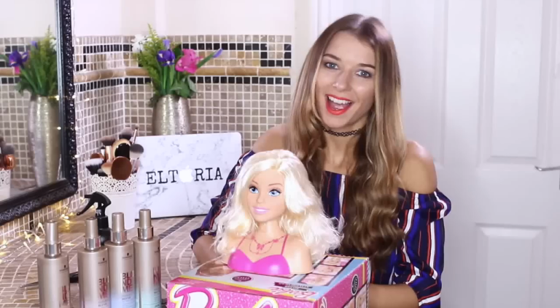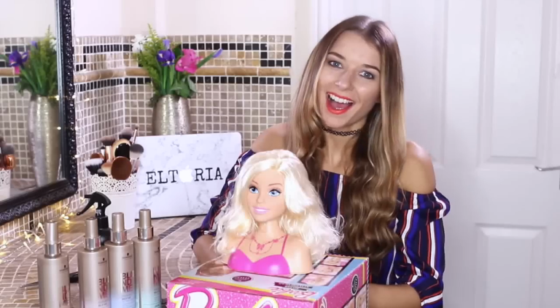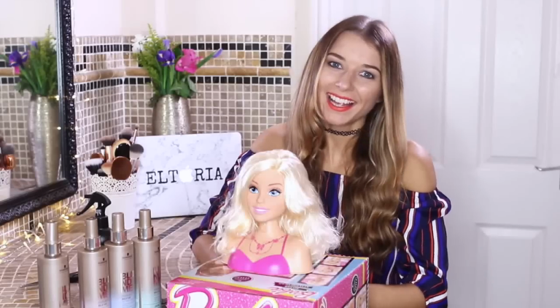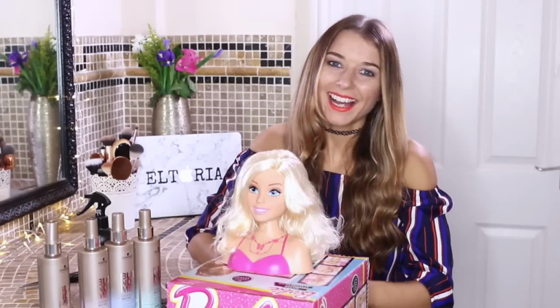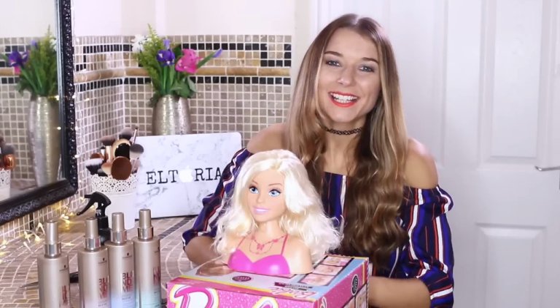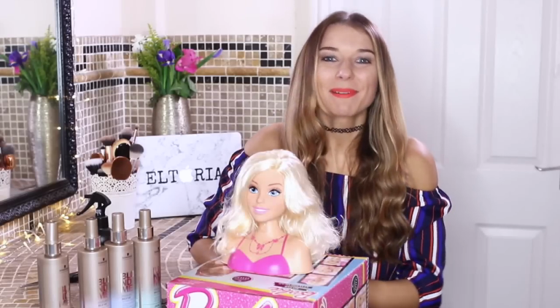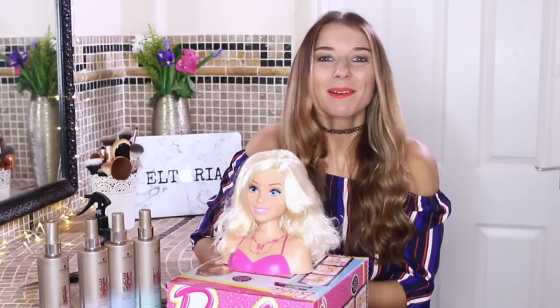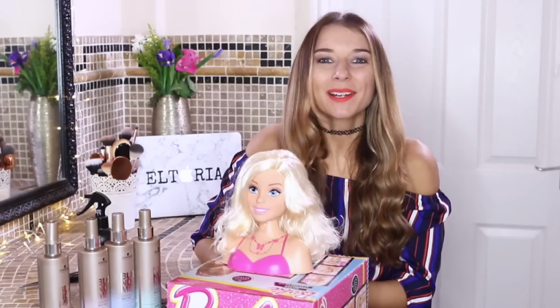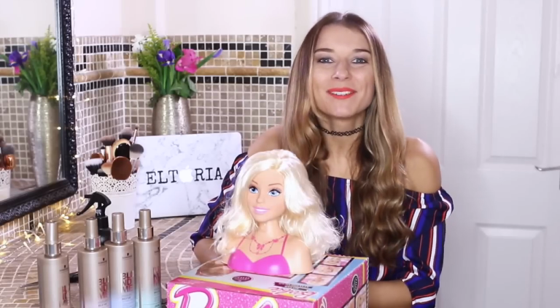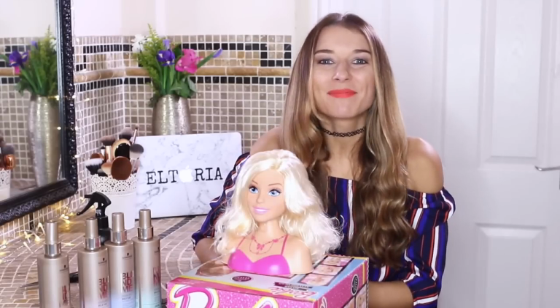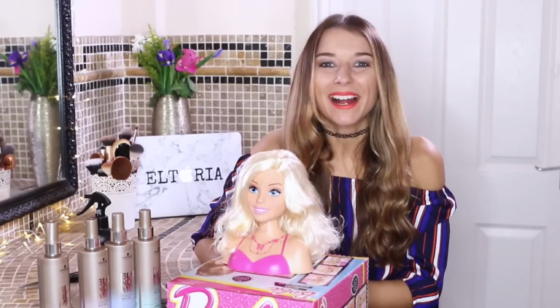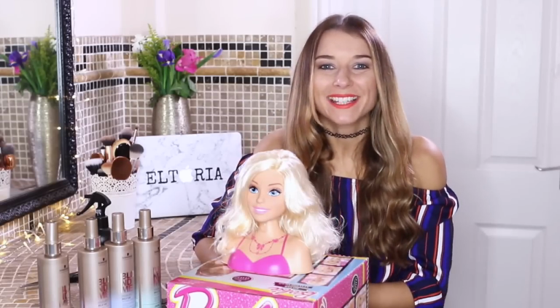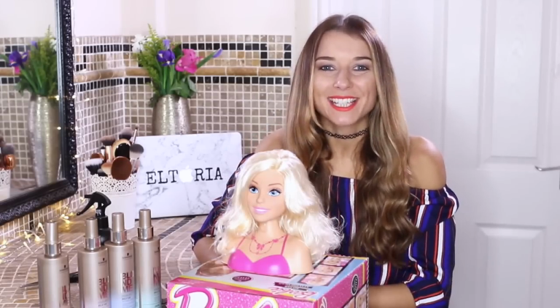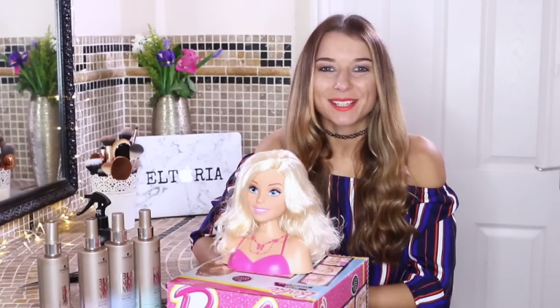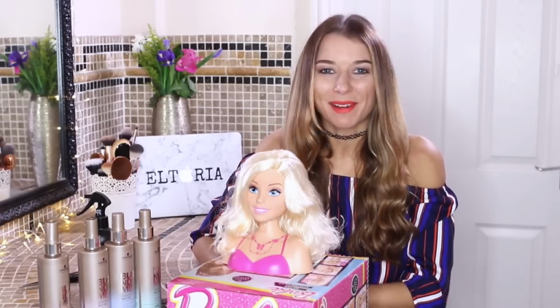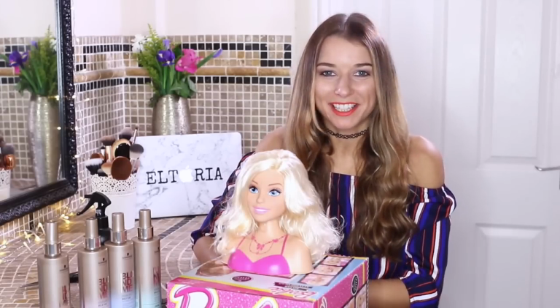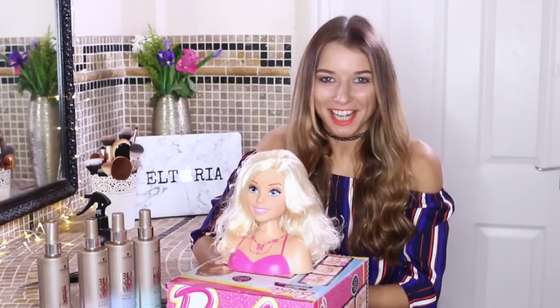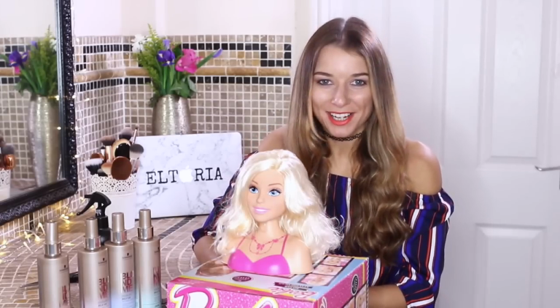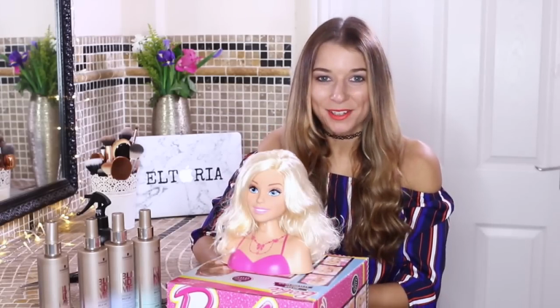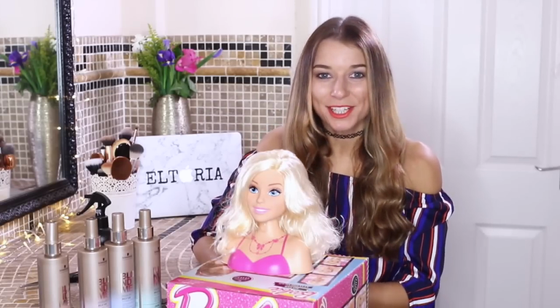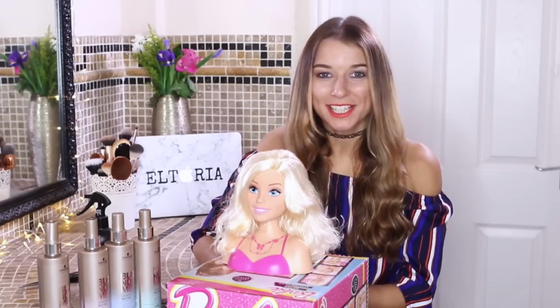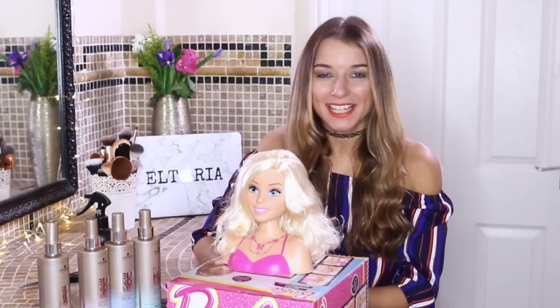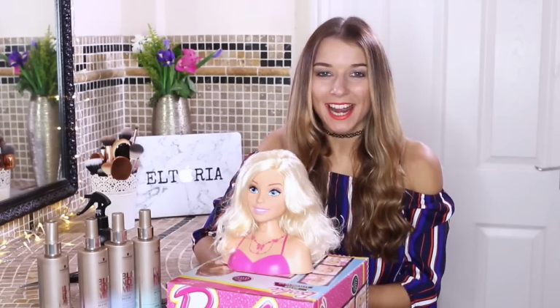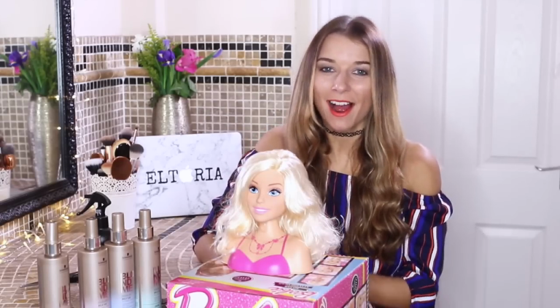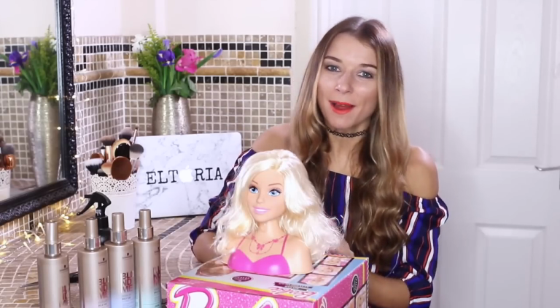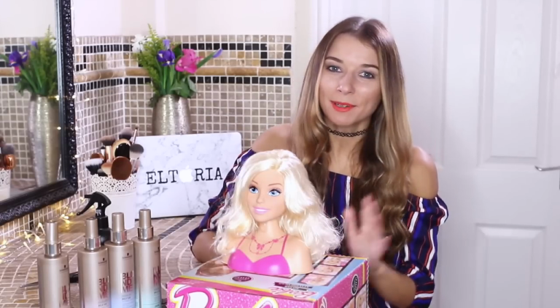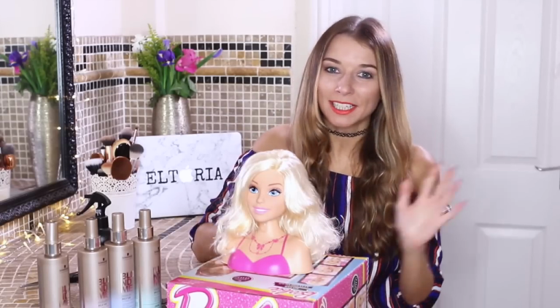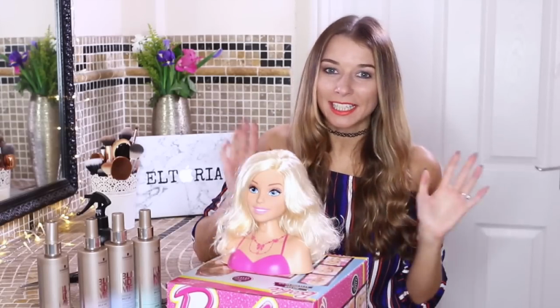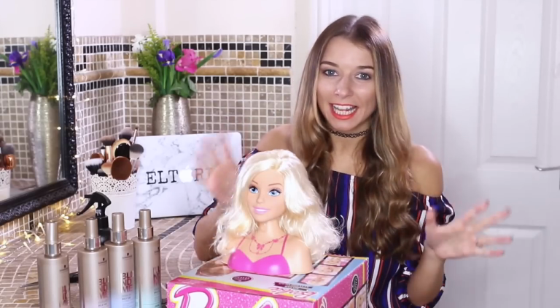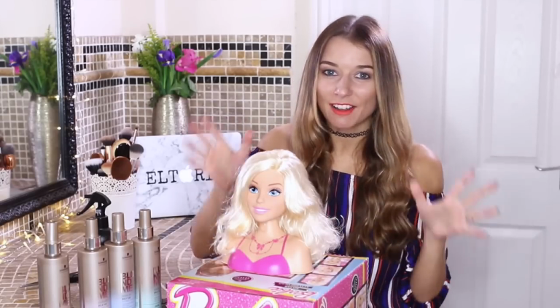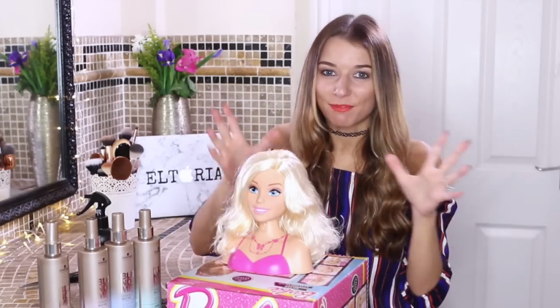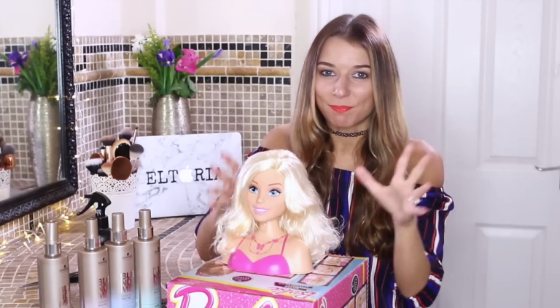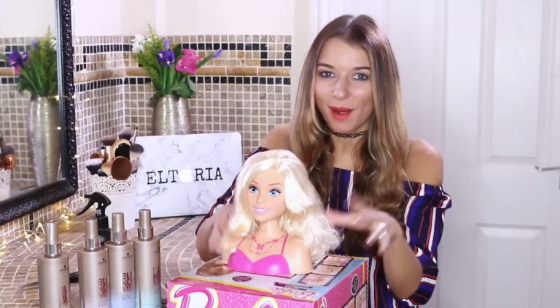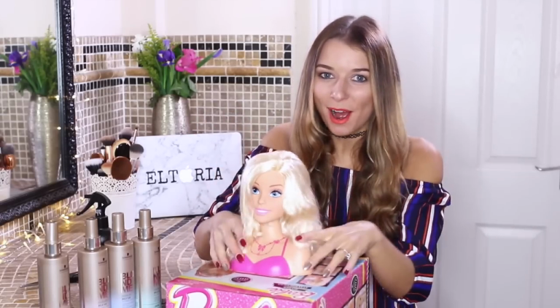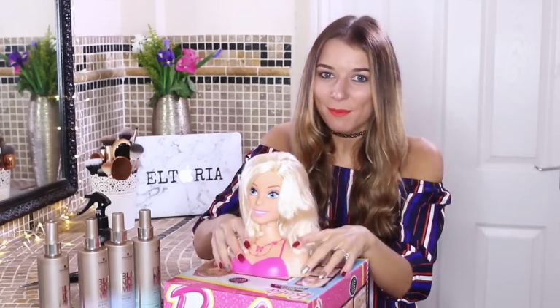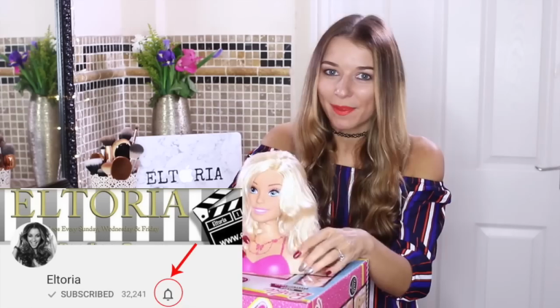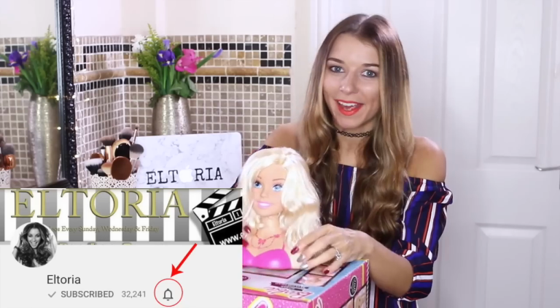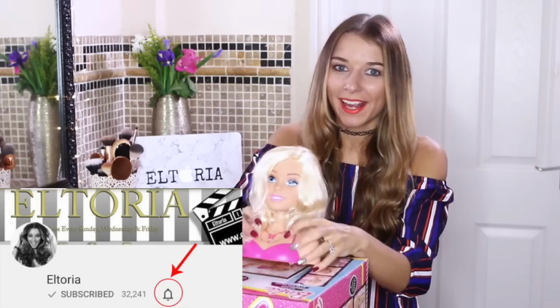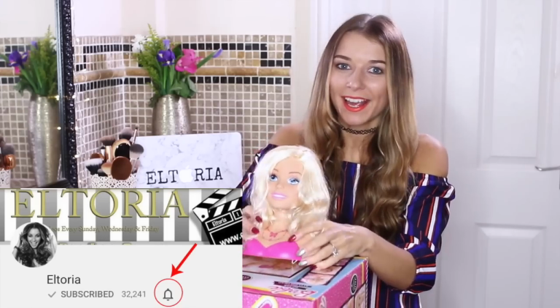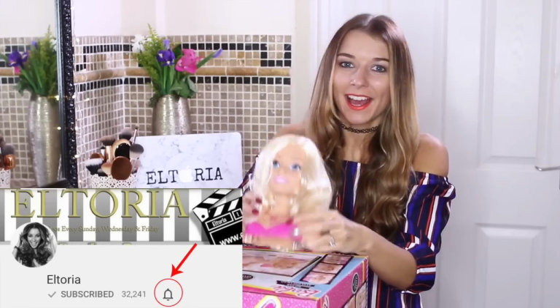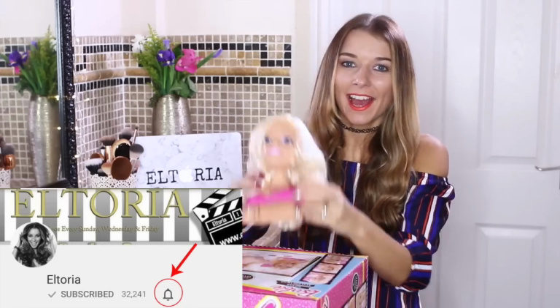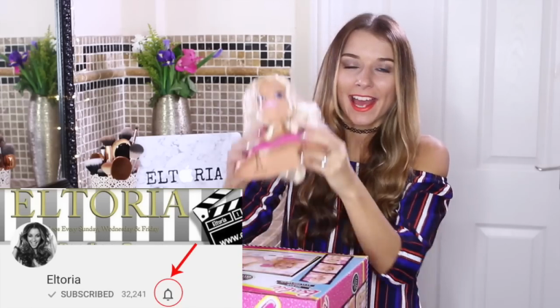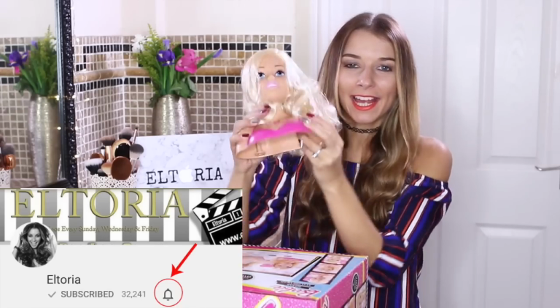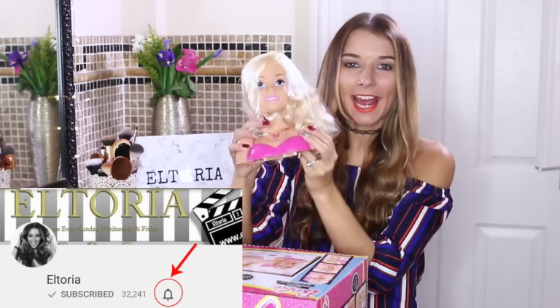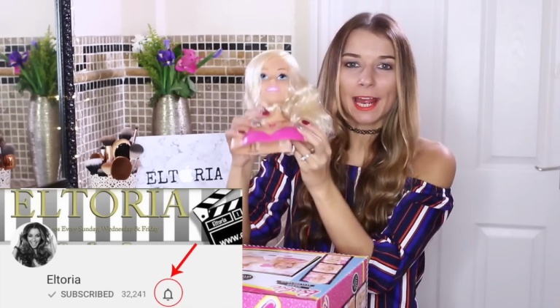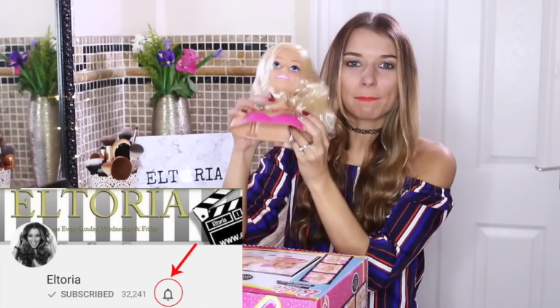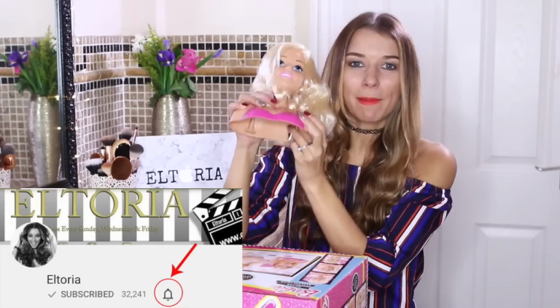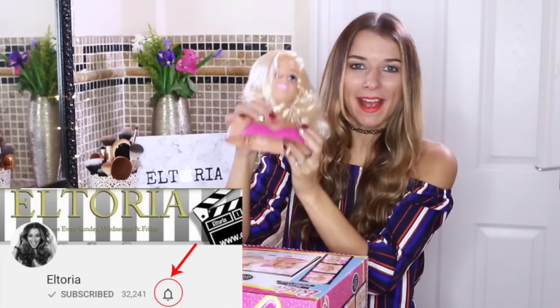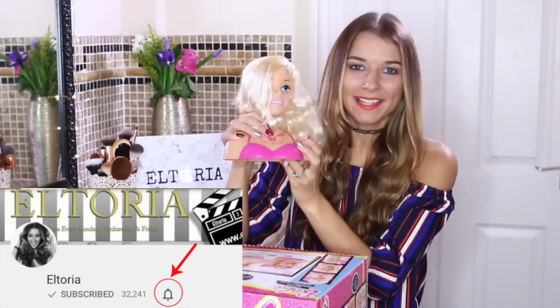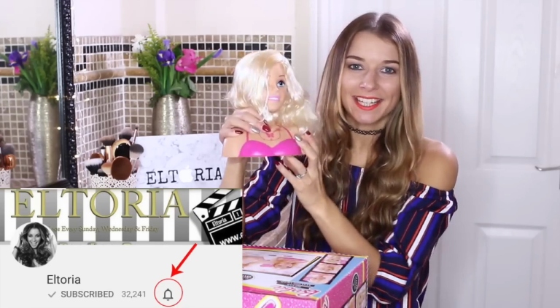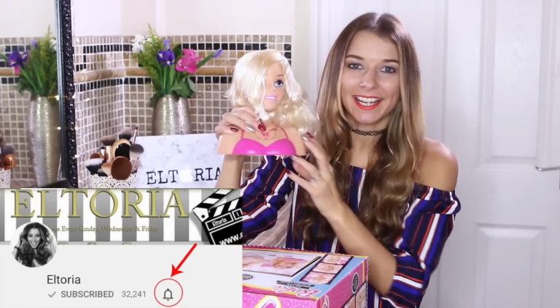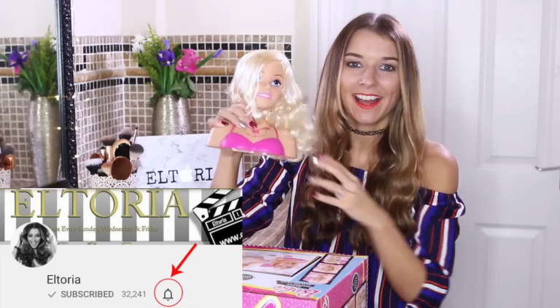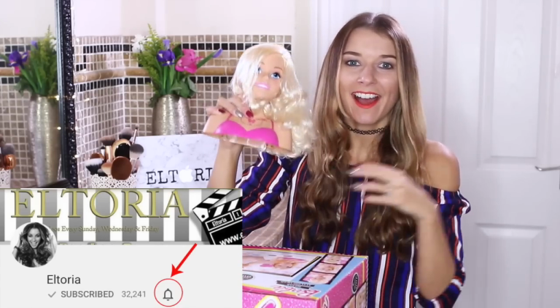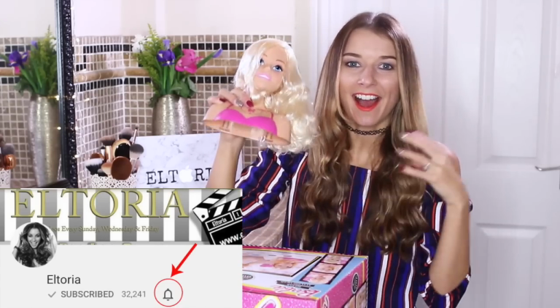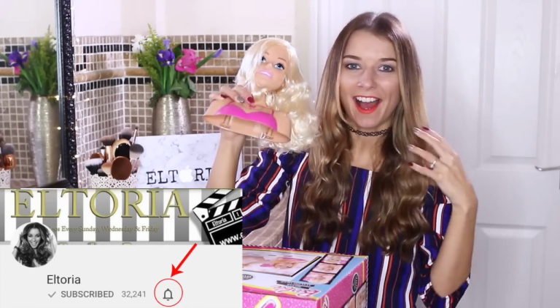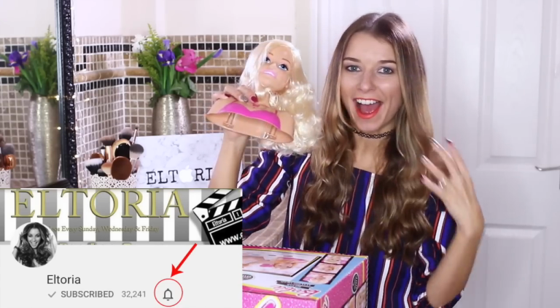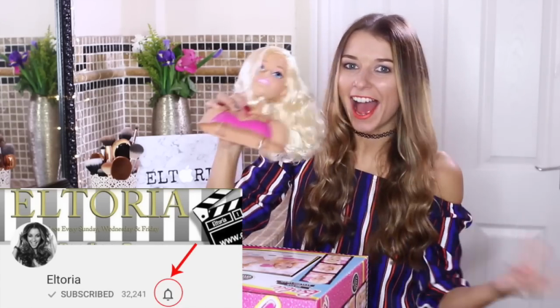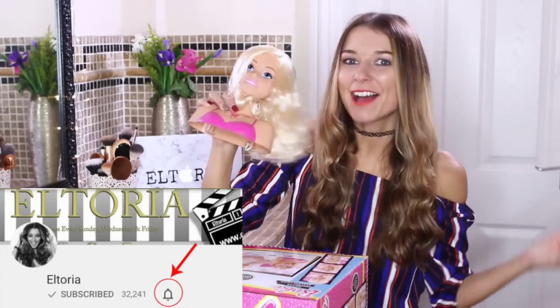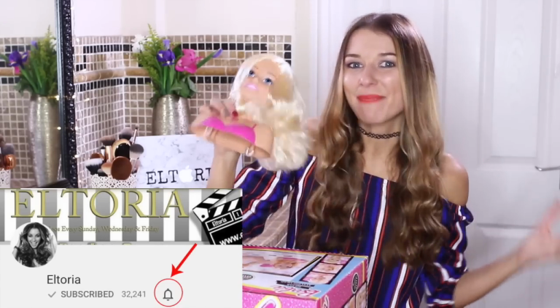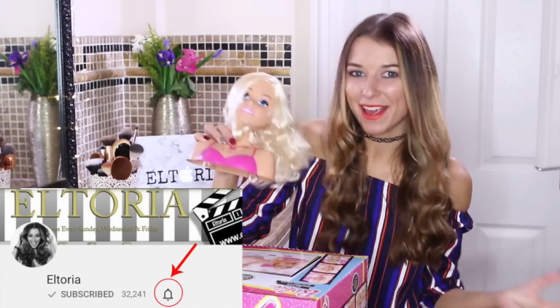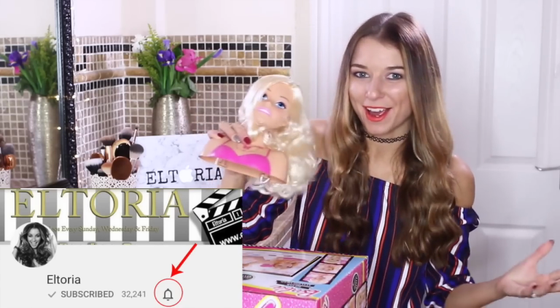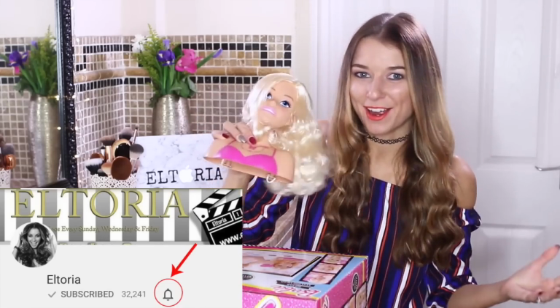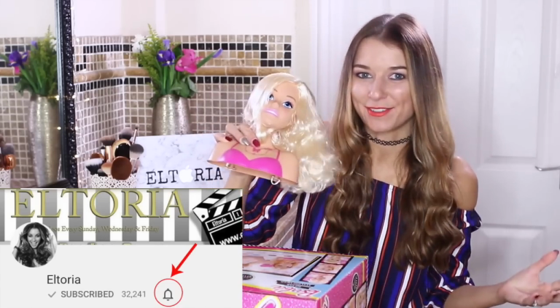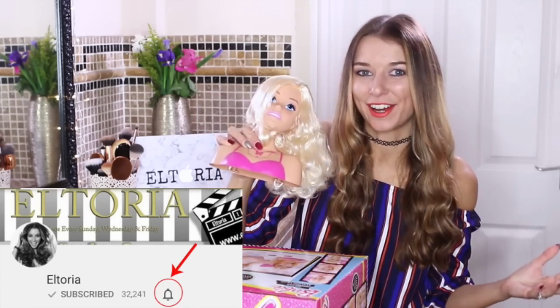Hi guys, welcome back to my channel. So today I'm going to give Barbie, aka Betty, a hair makeover.